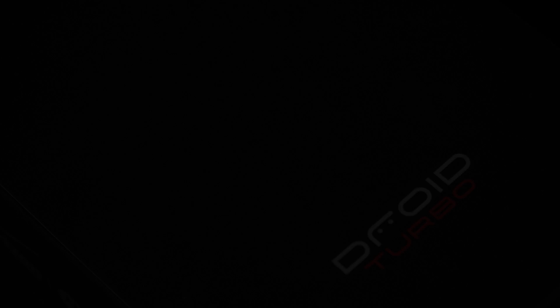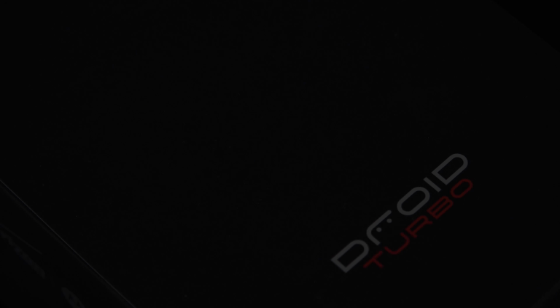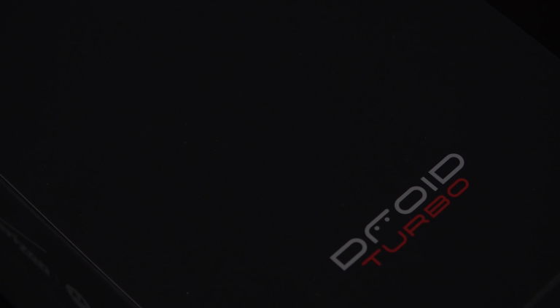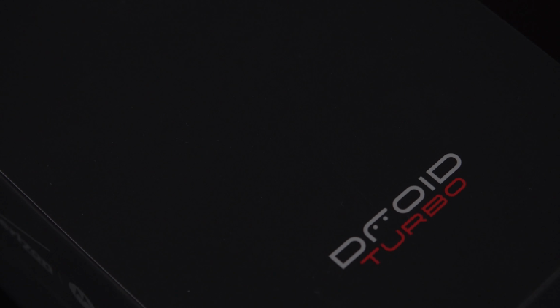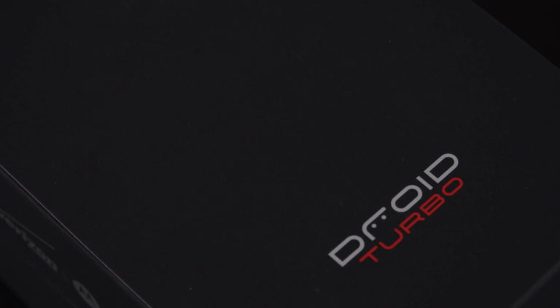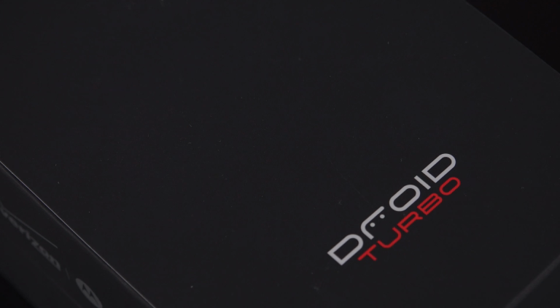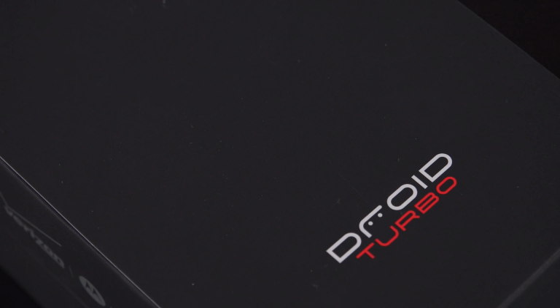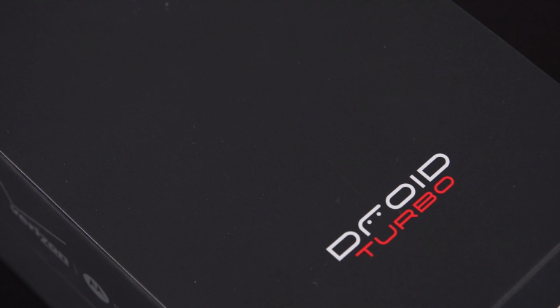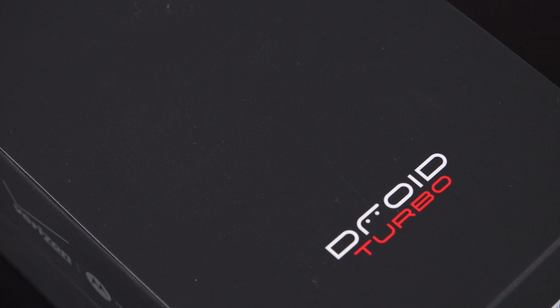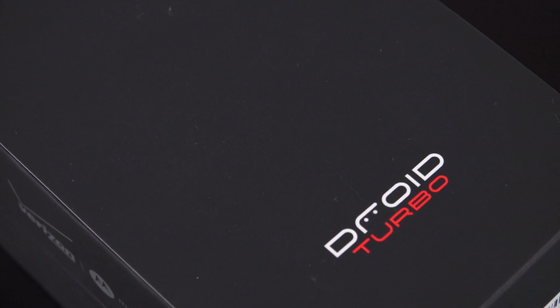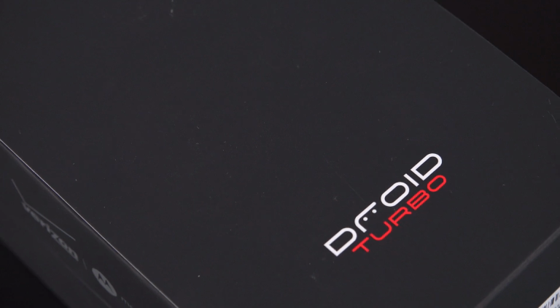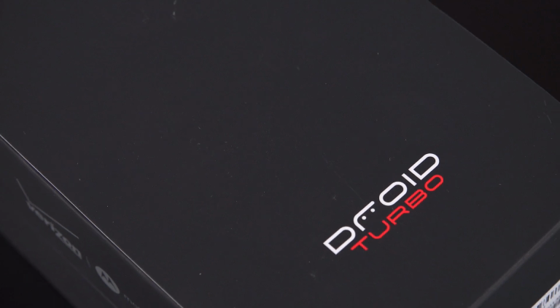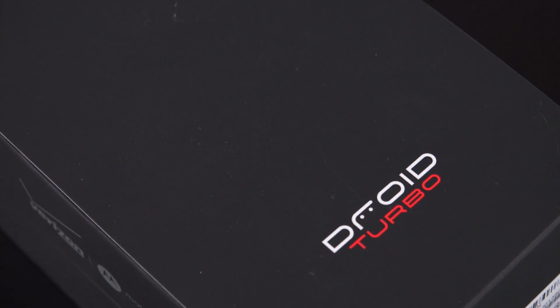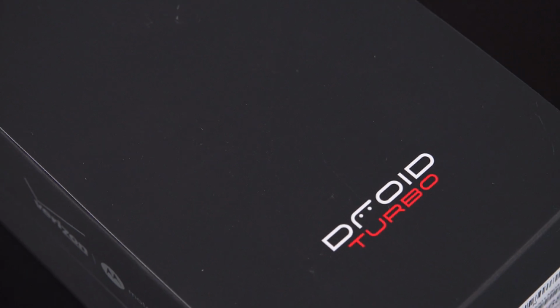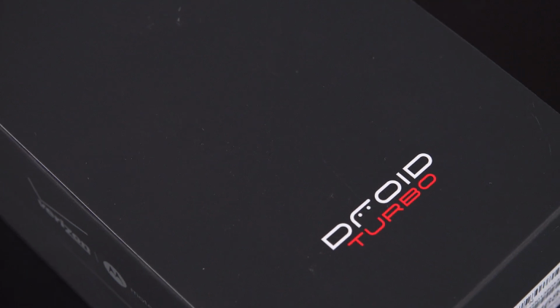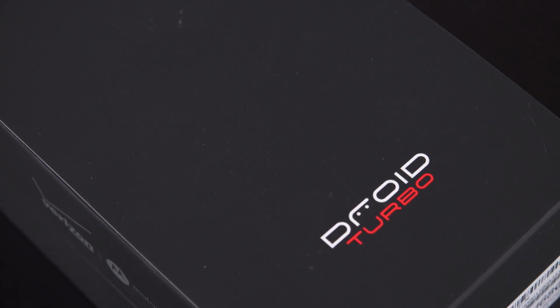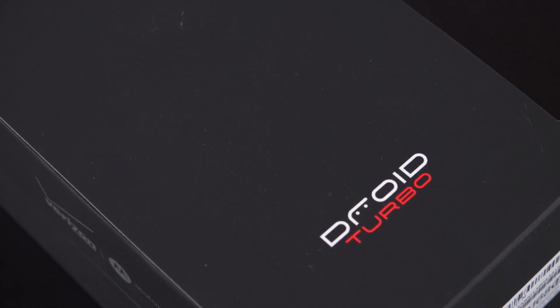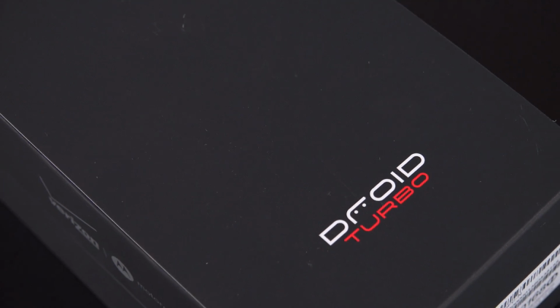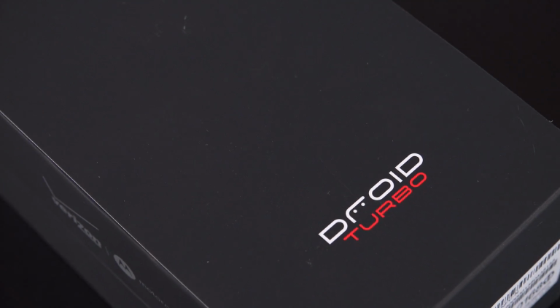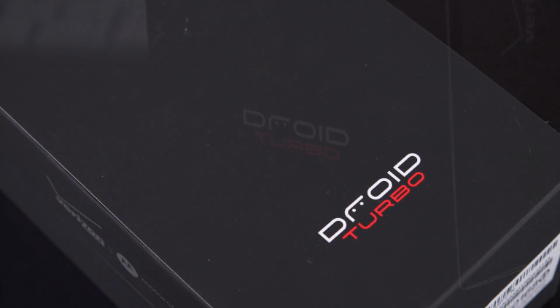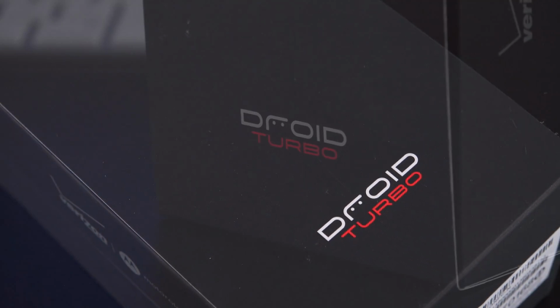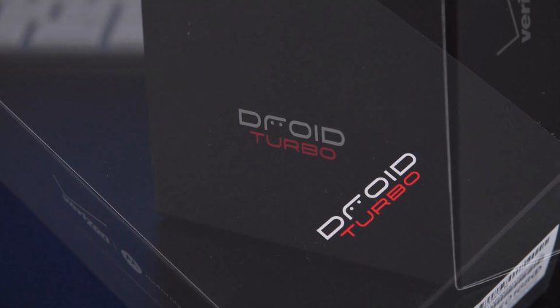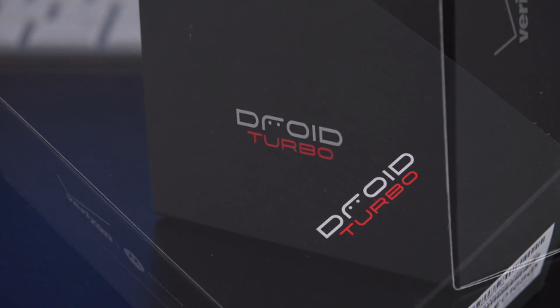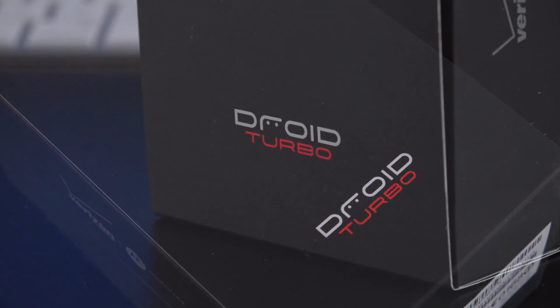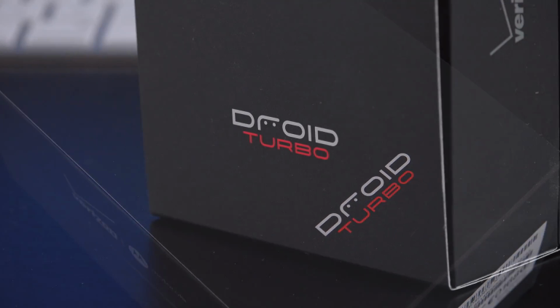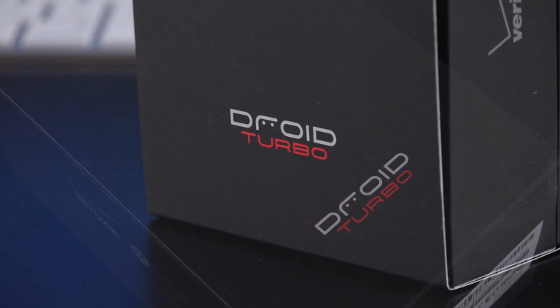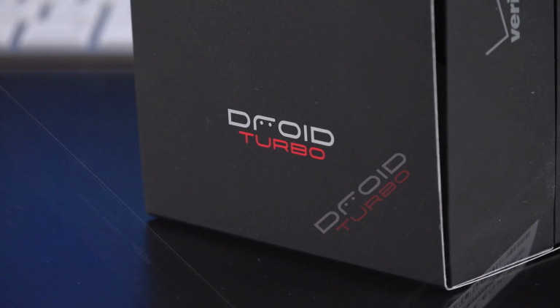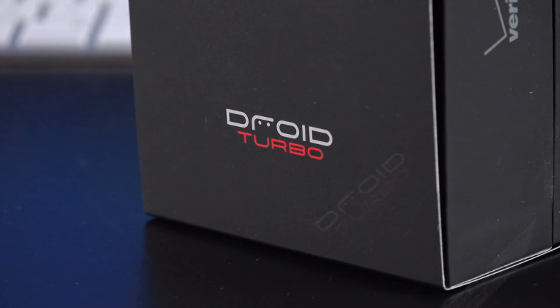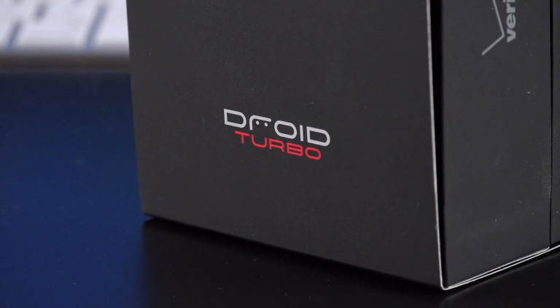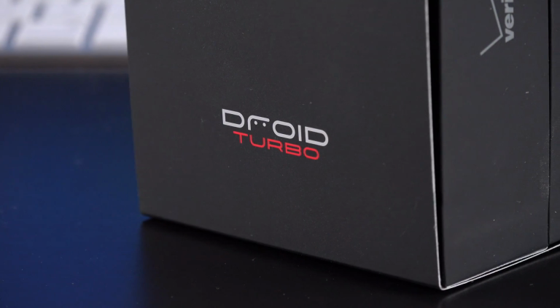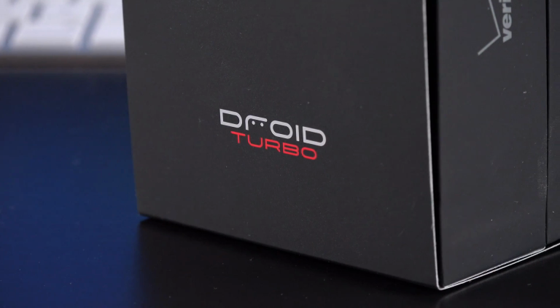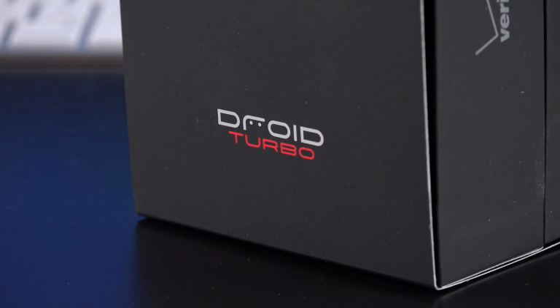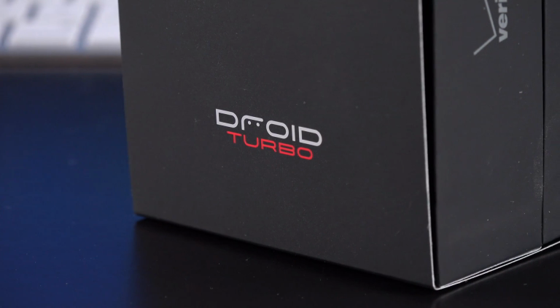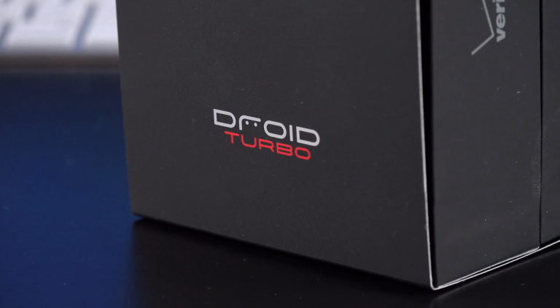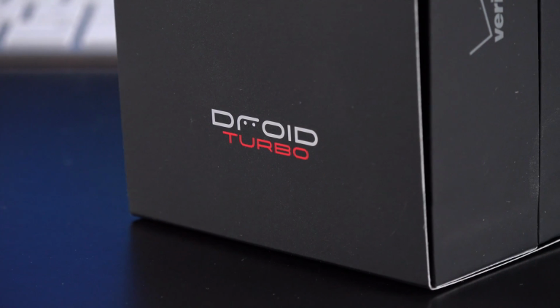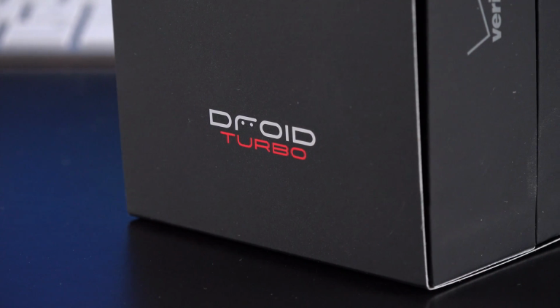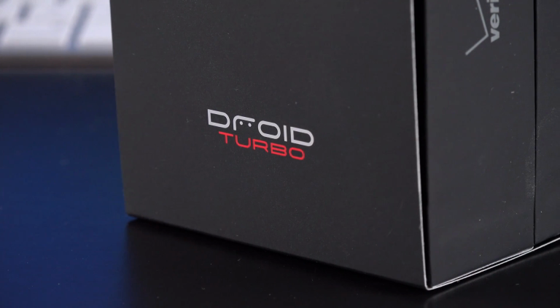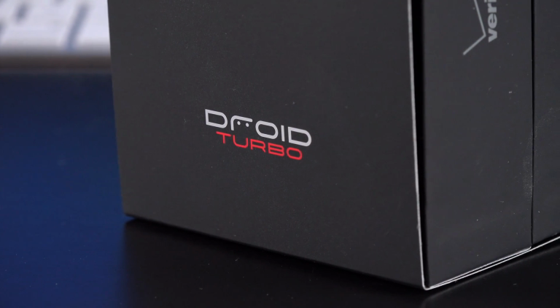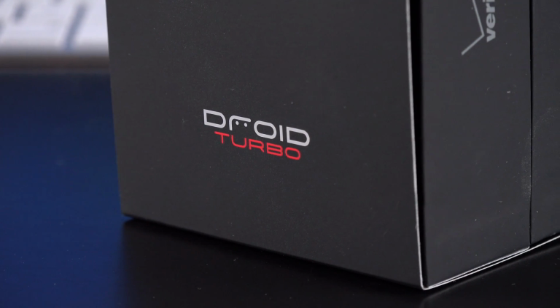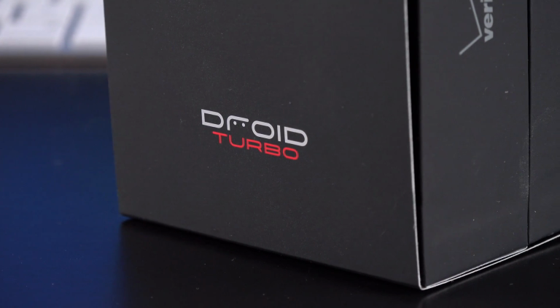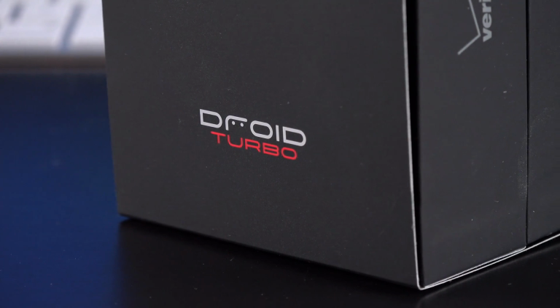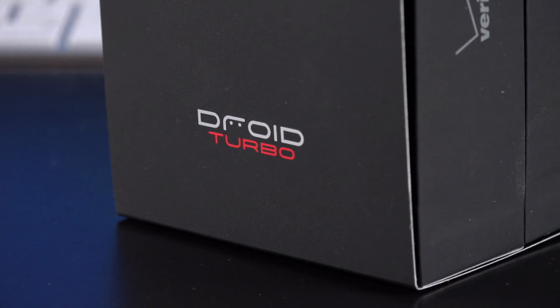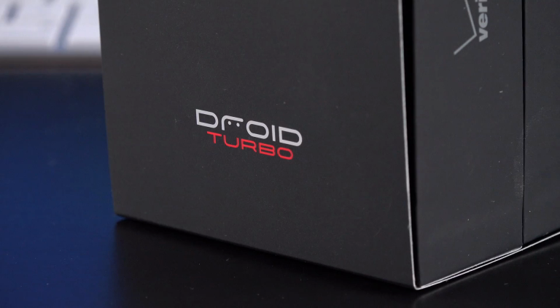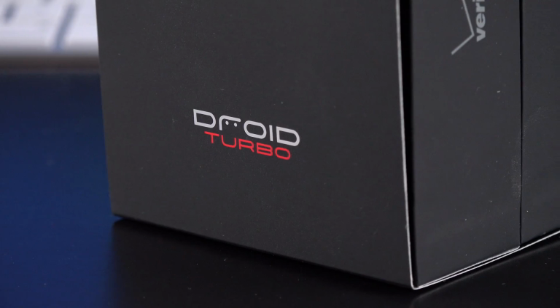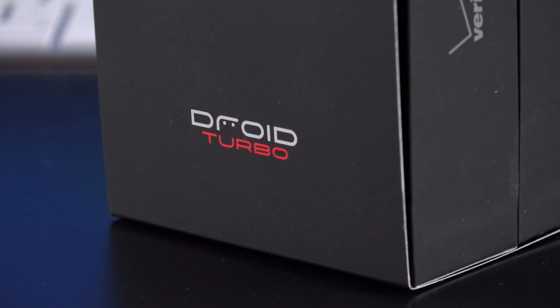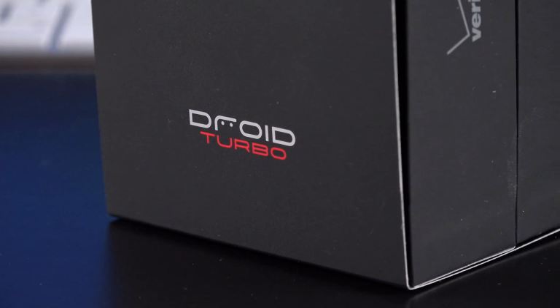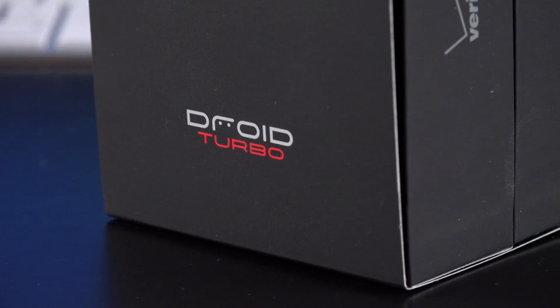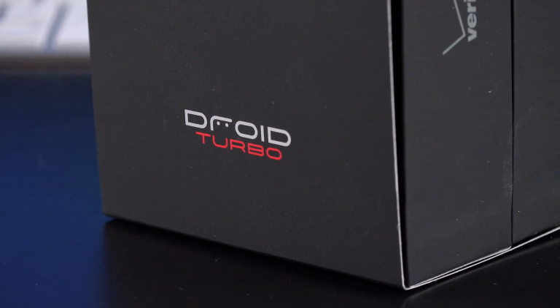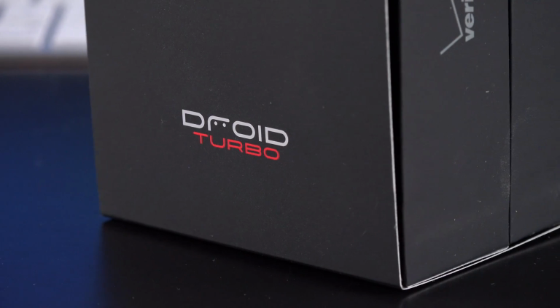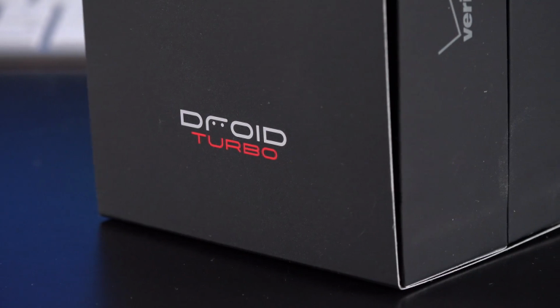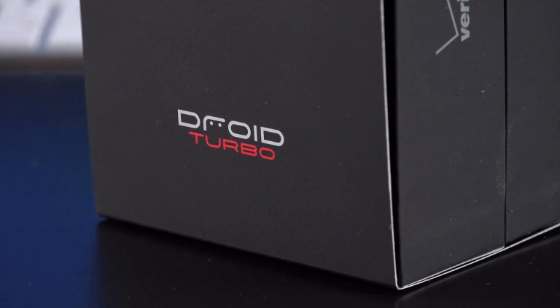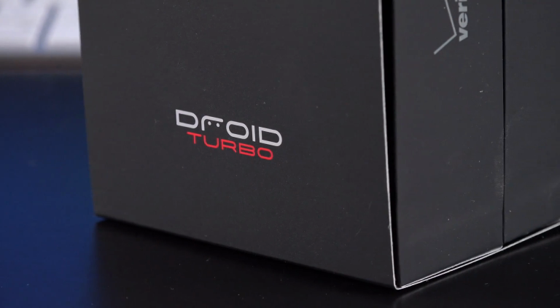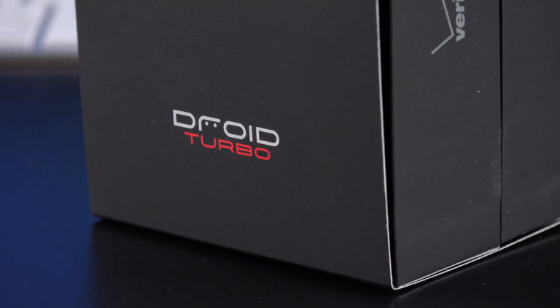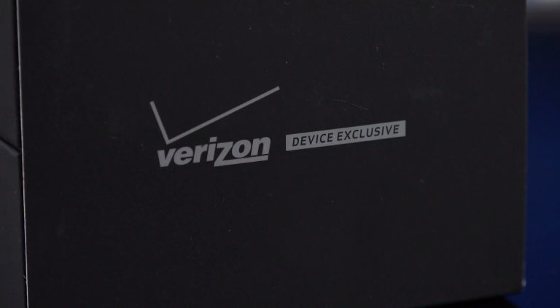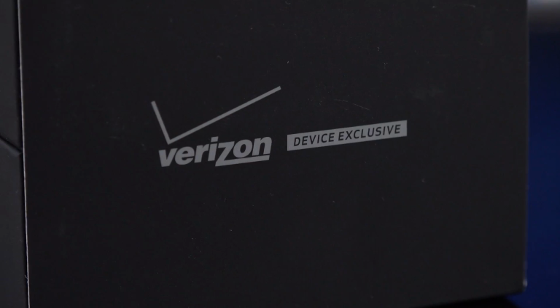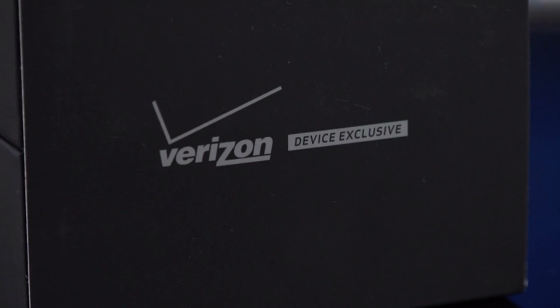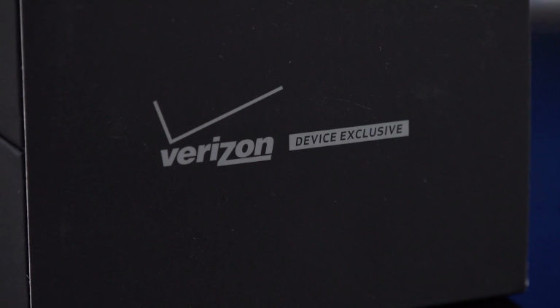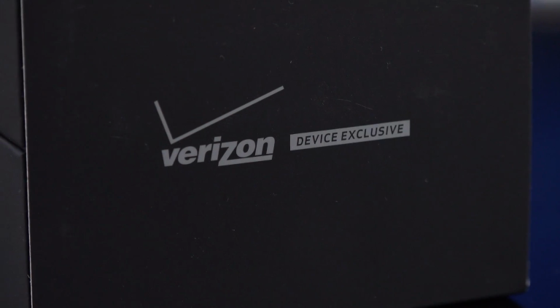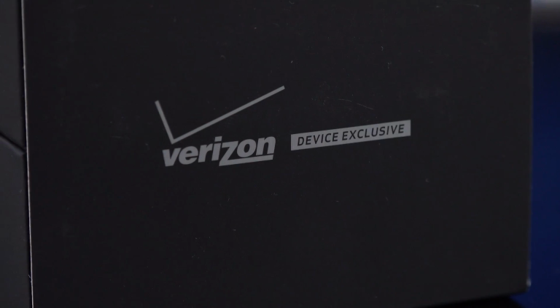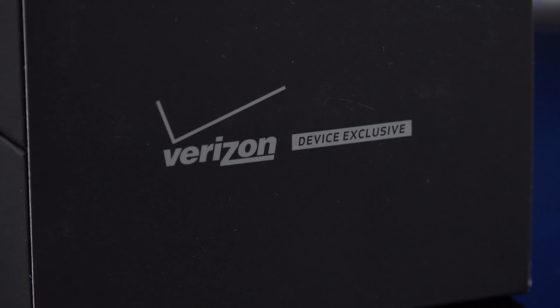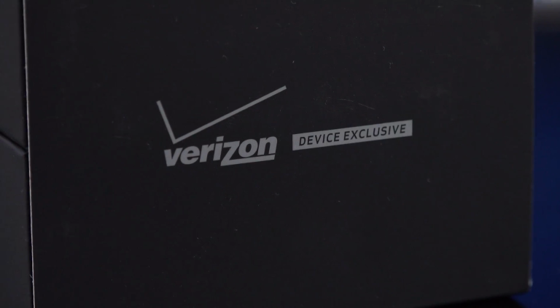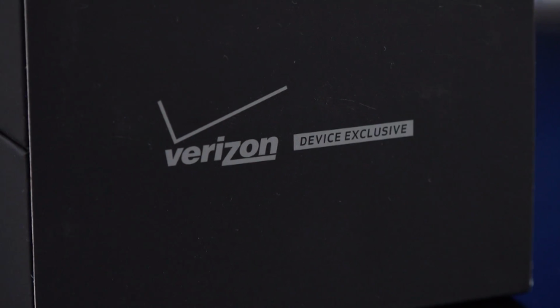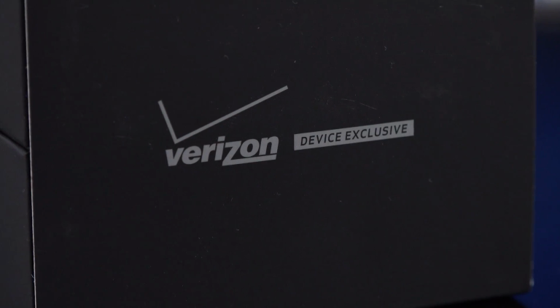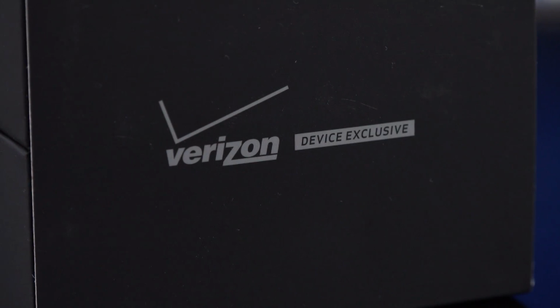Hey guys, Mike here, the Detroit Borg with a look at the Motorola Droid Turbo, which is launching for Verizon with some really impressive specs.